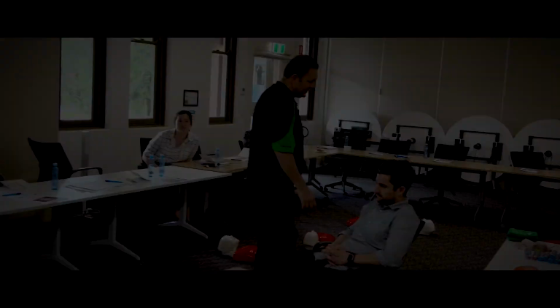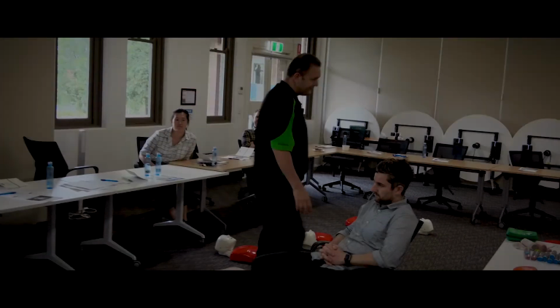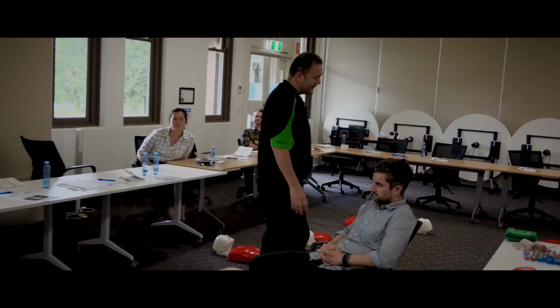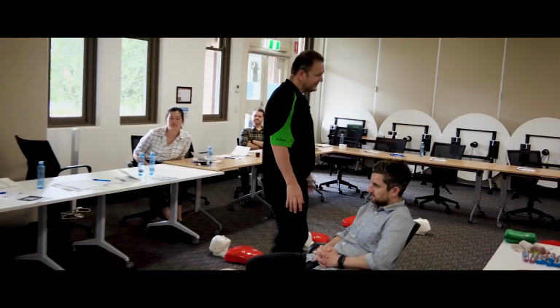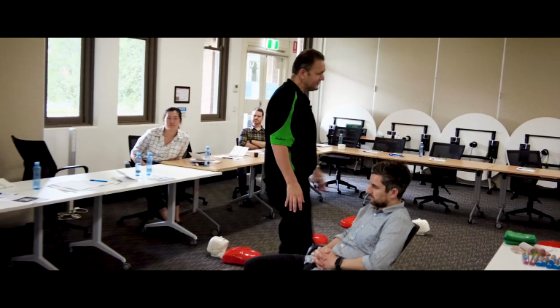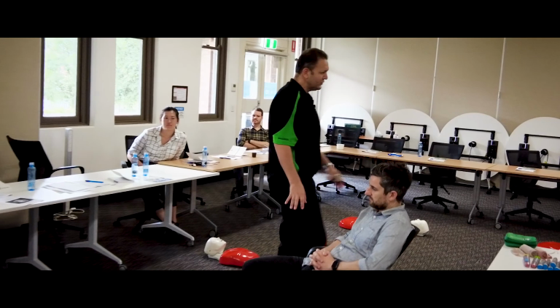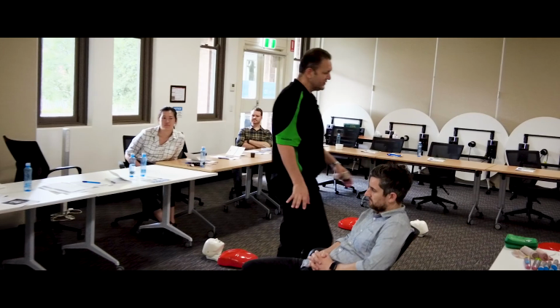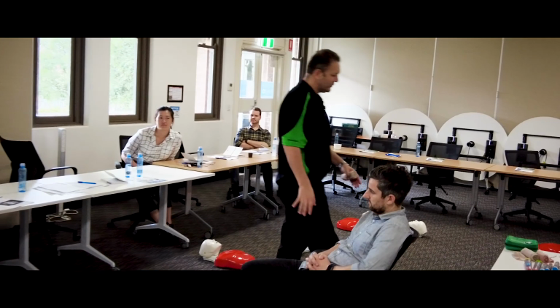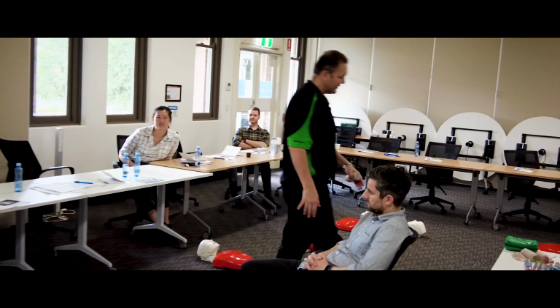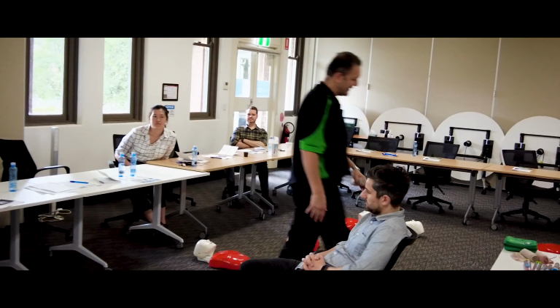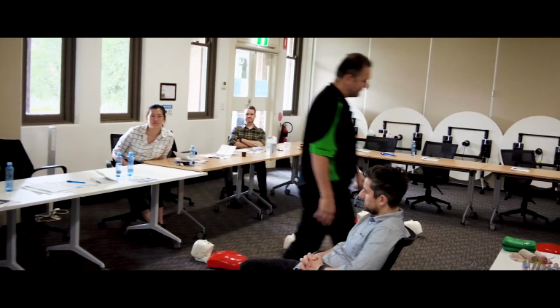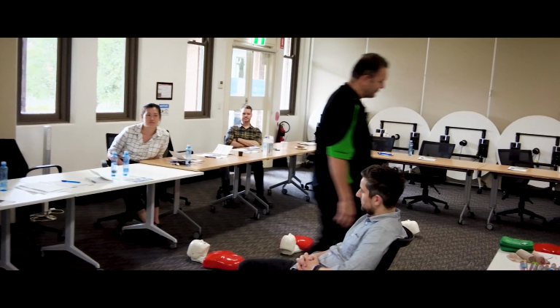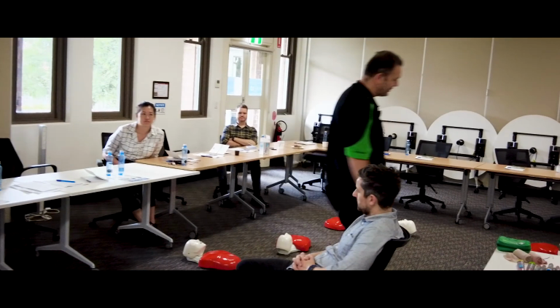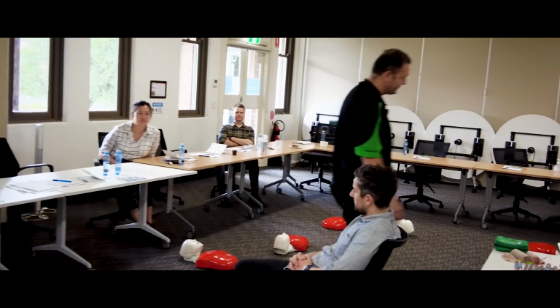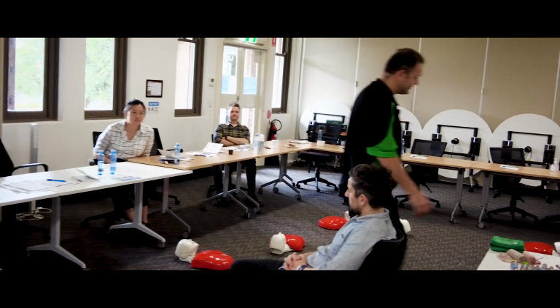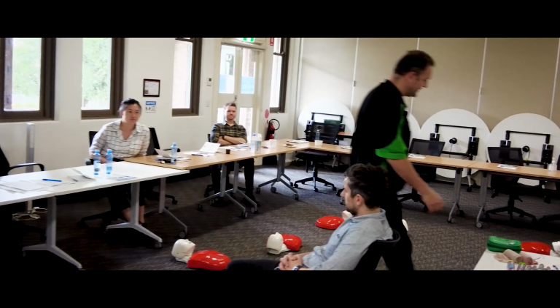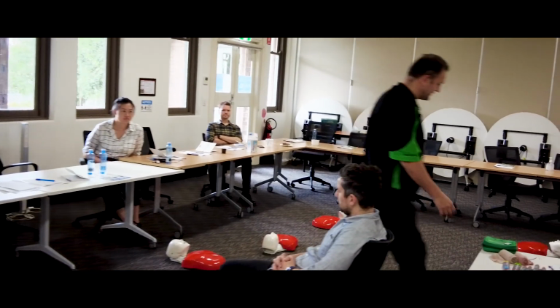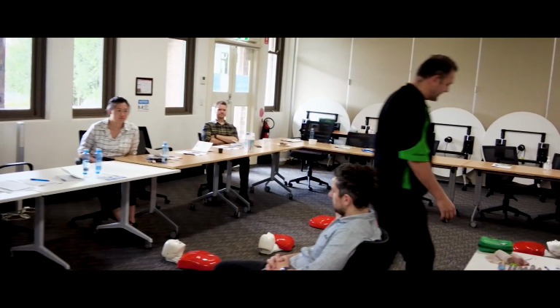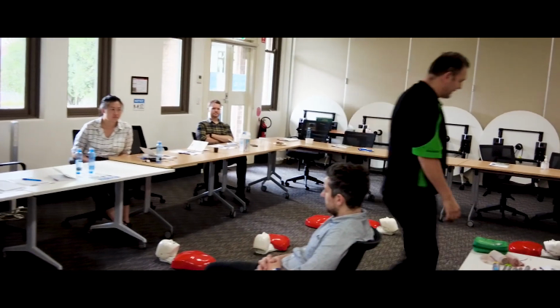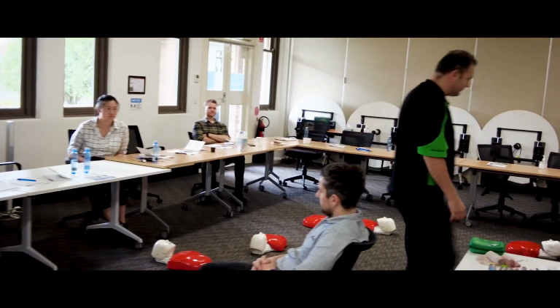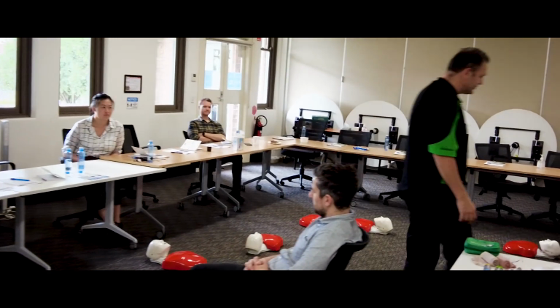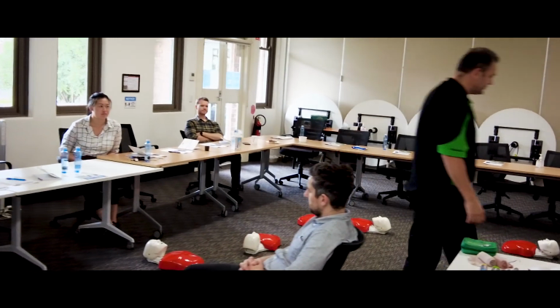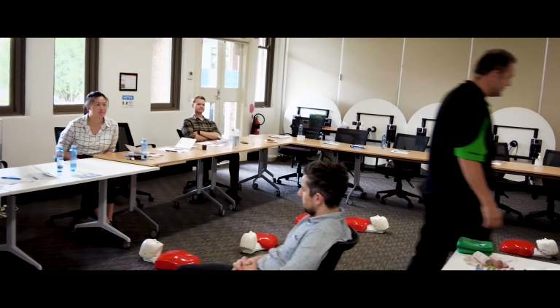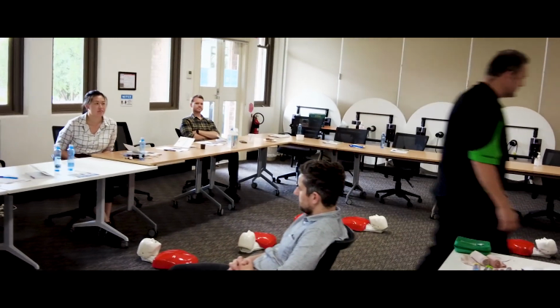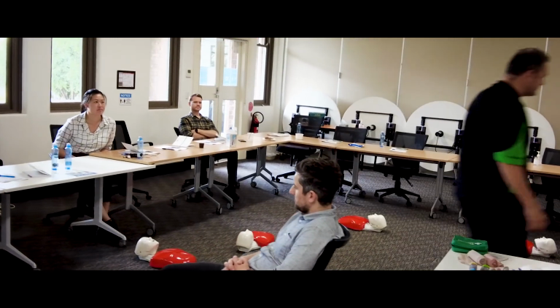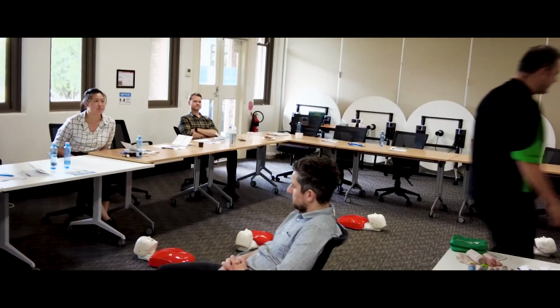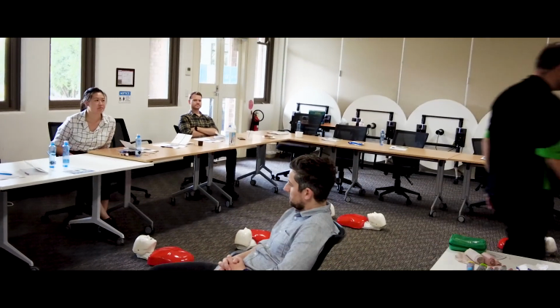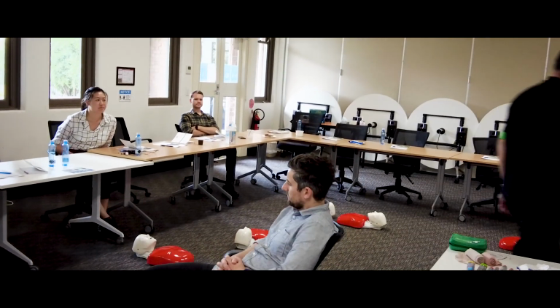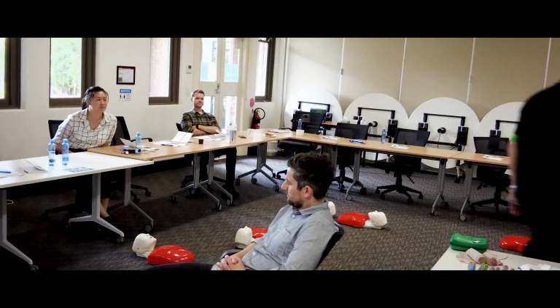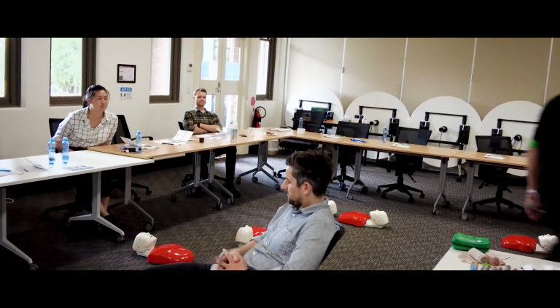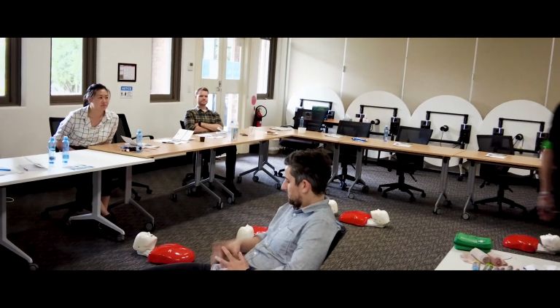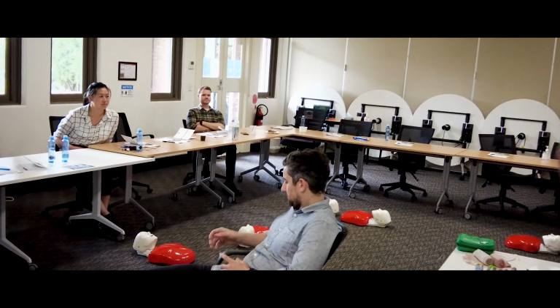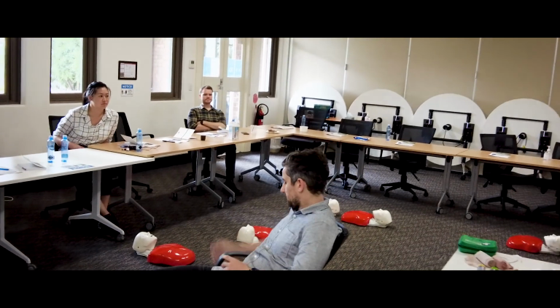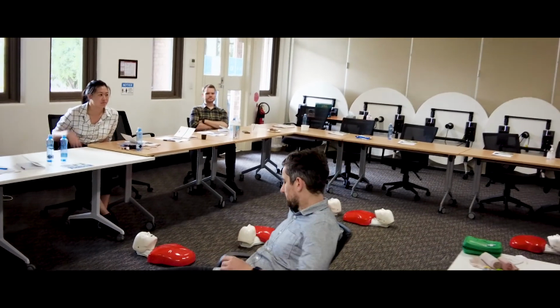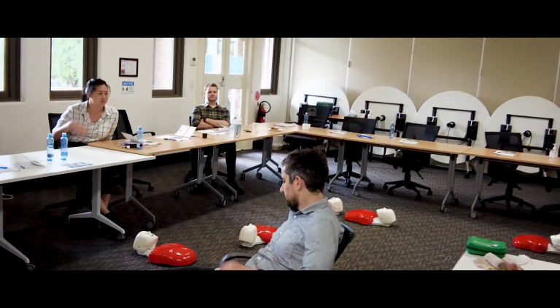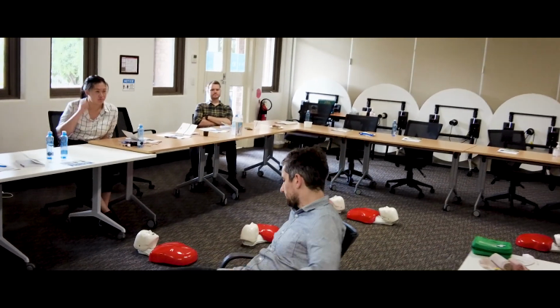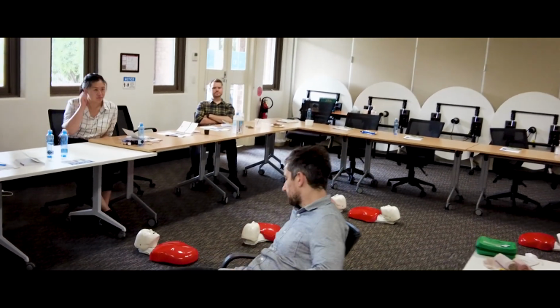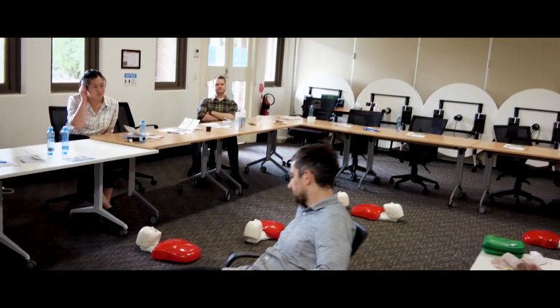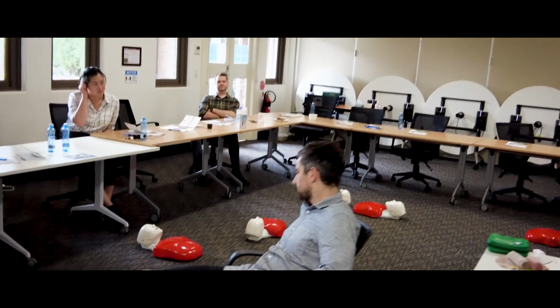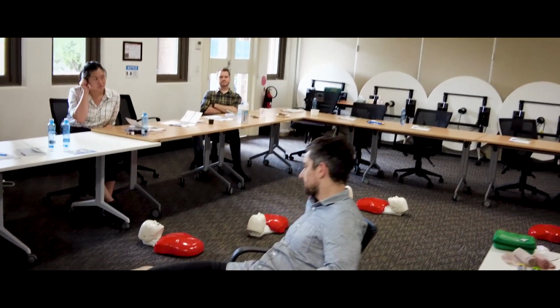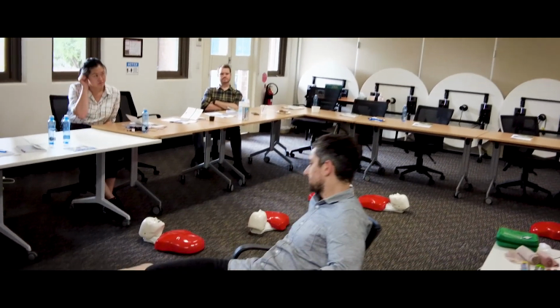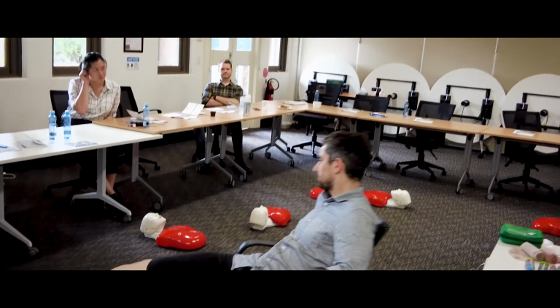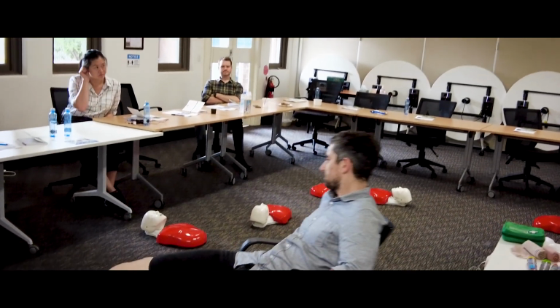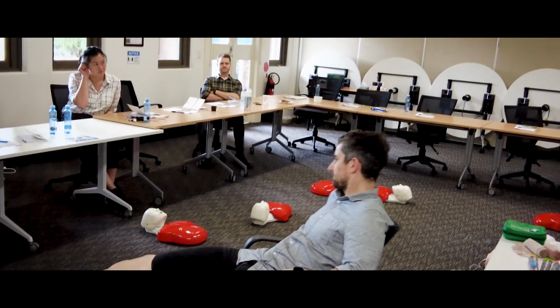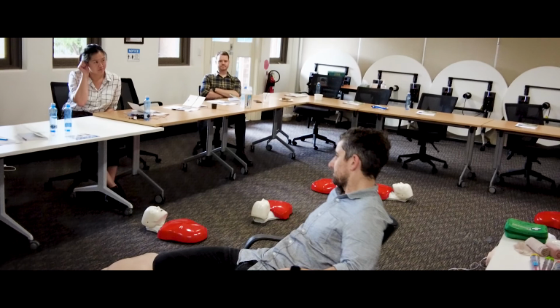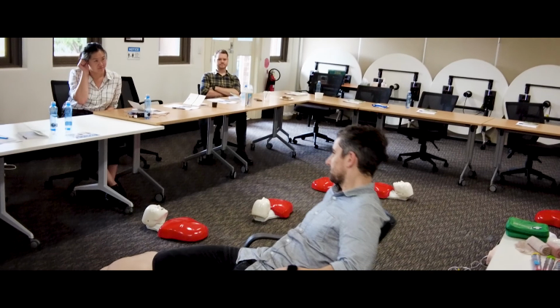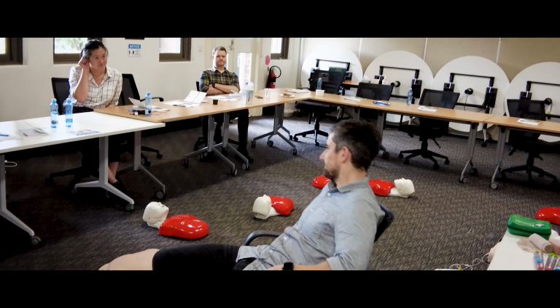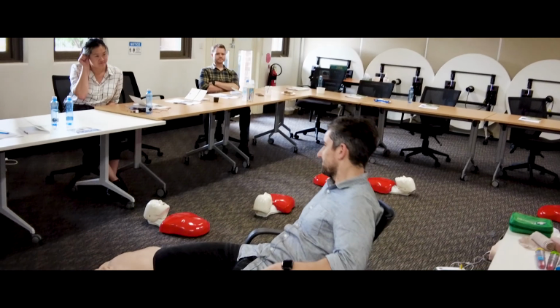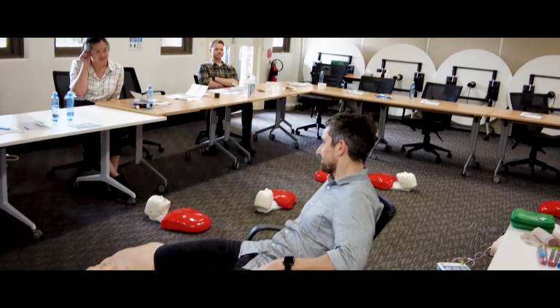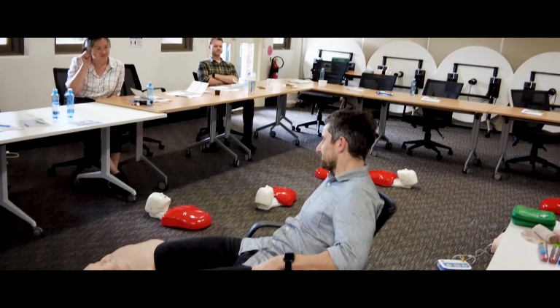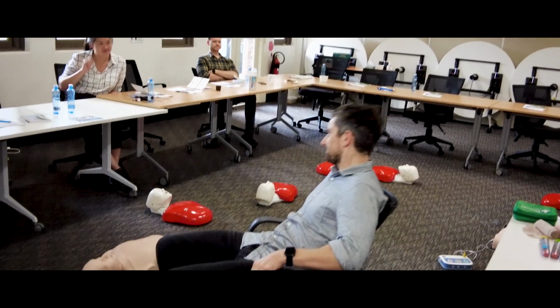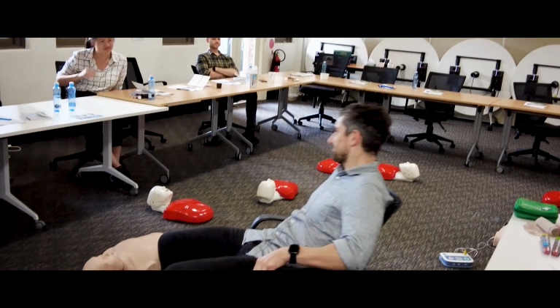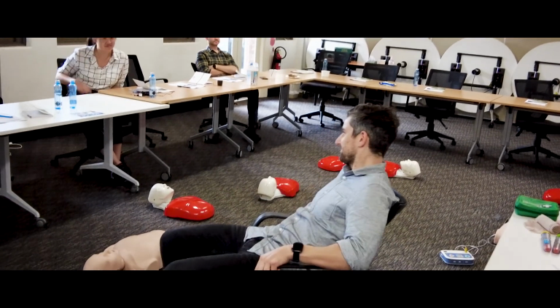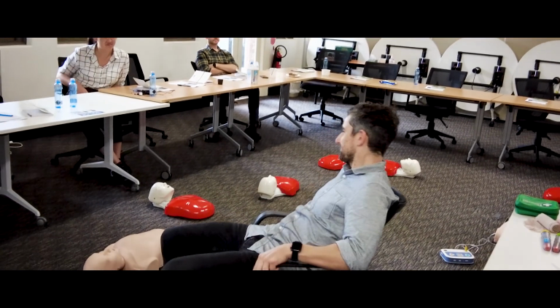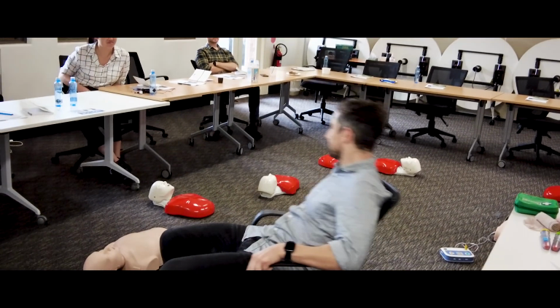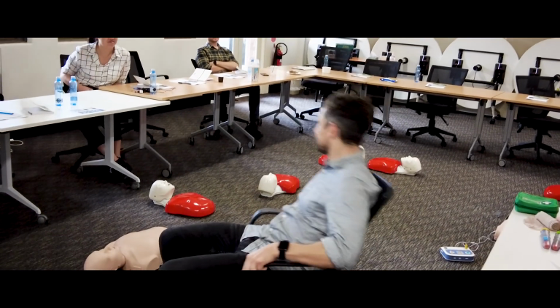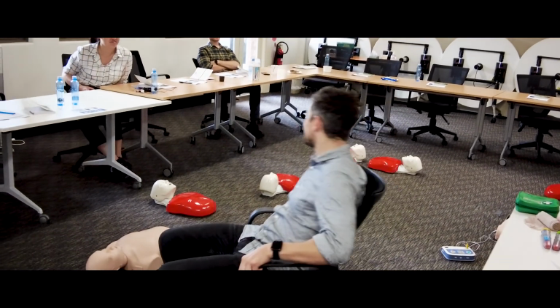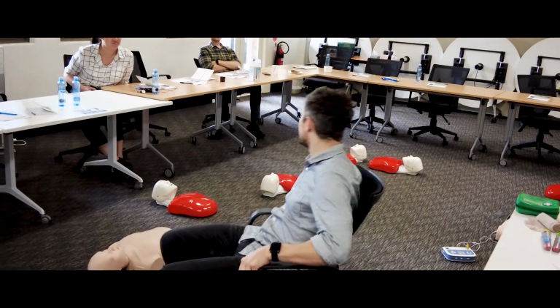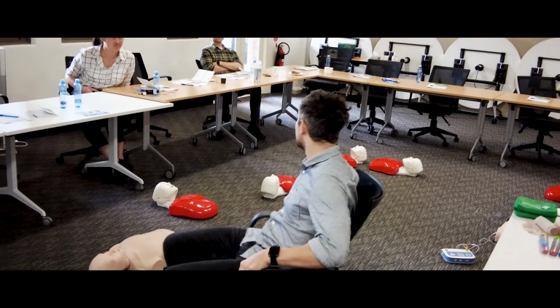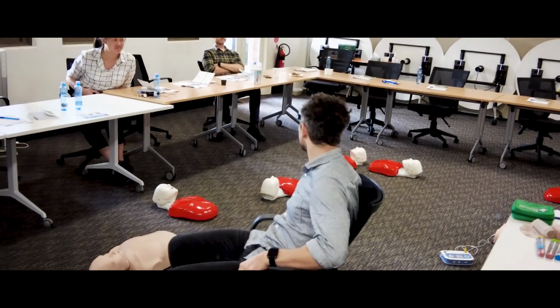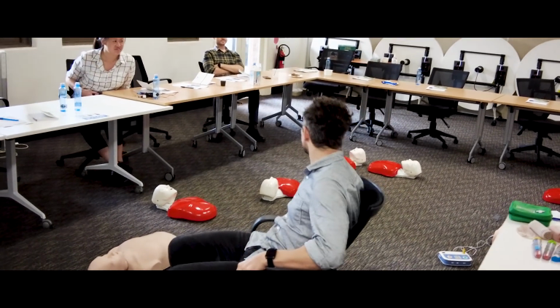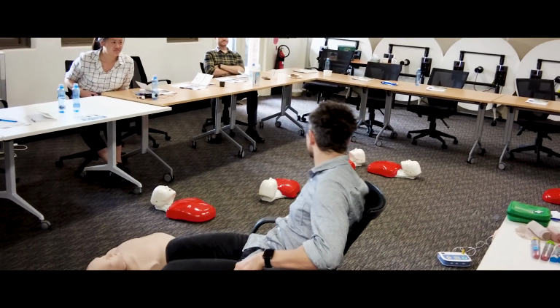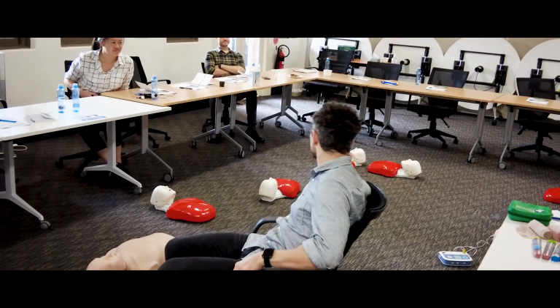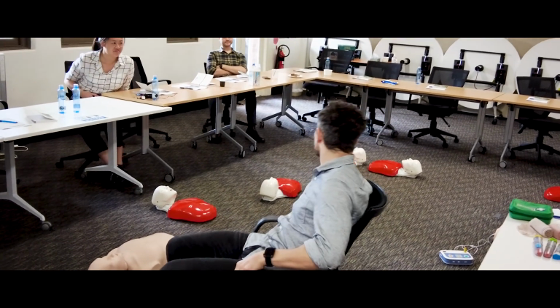First of all, you want to keep the person as comfortable as possible. Moving them would just kill them, so no moving.